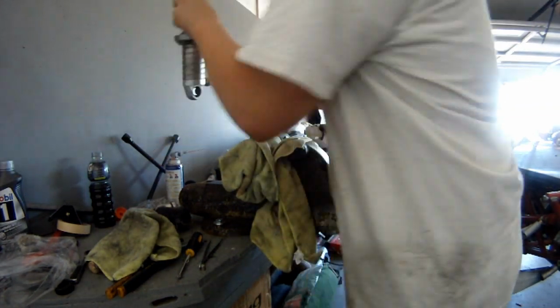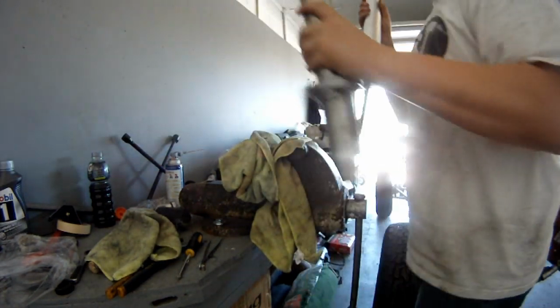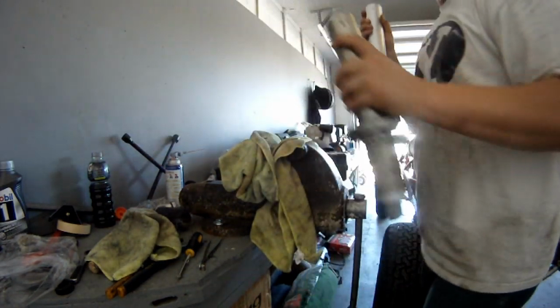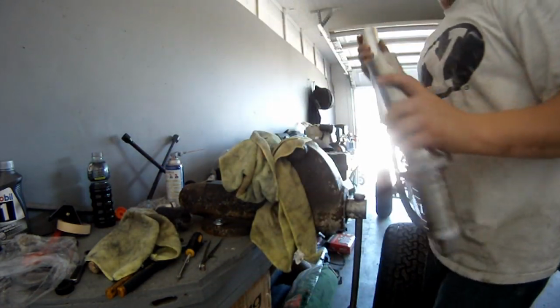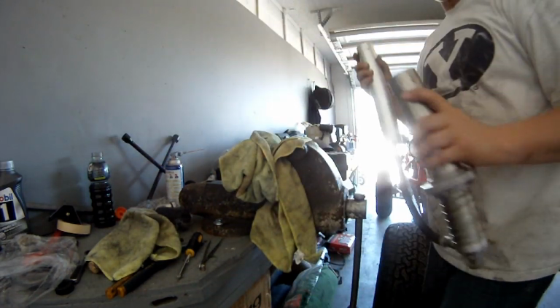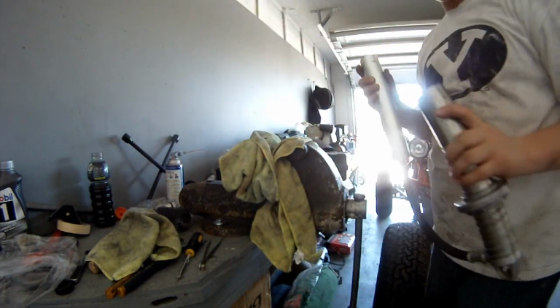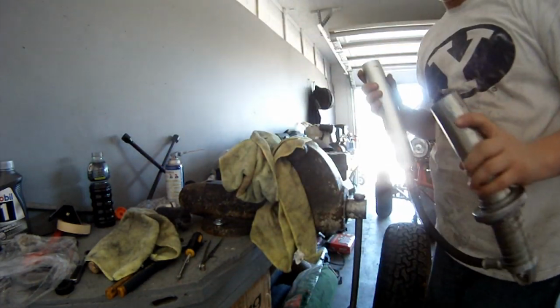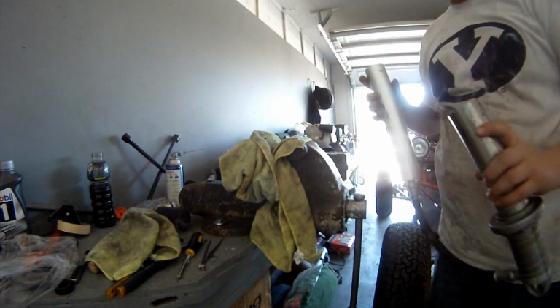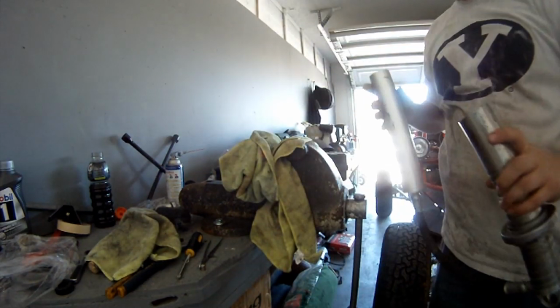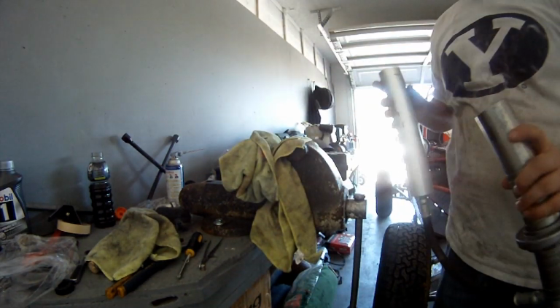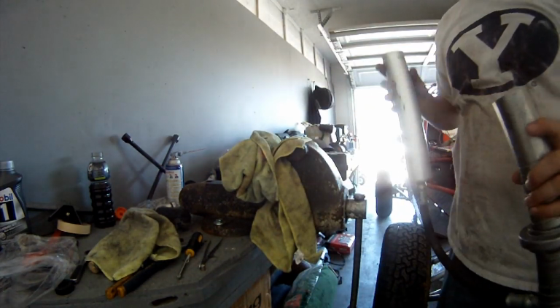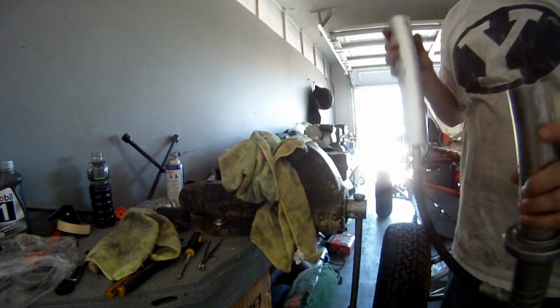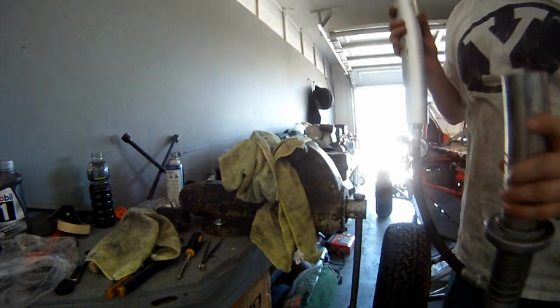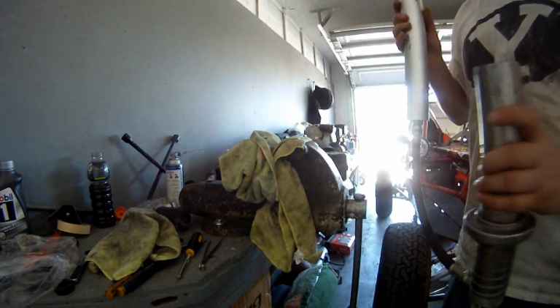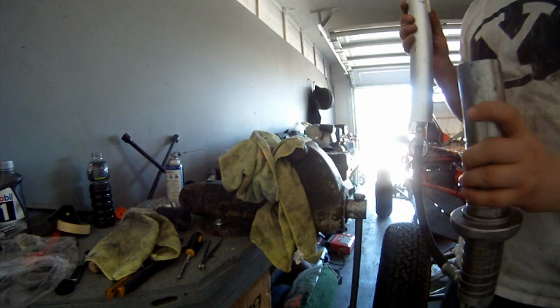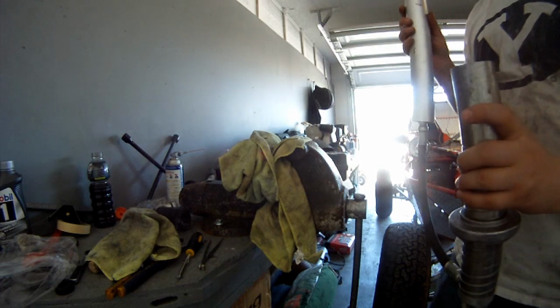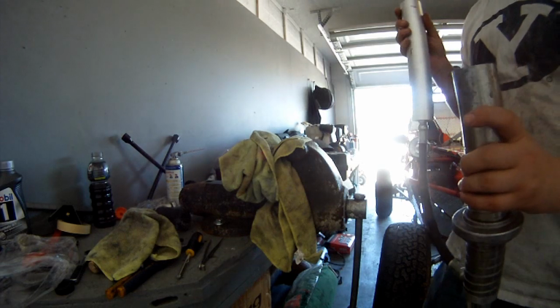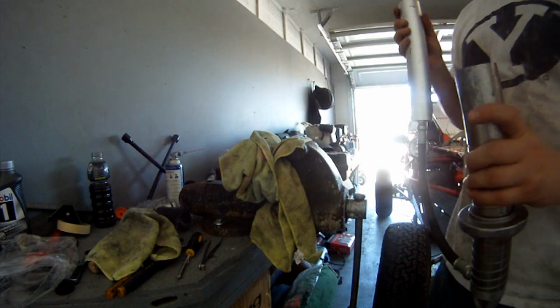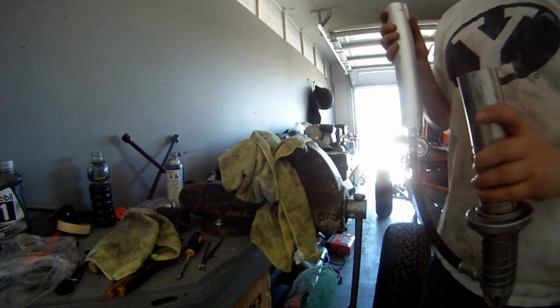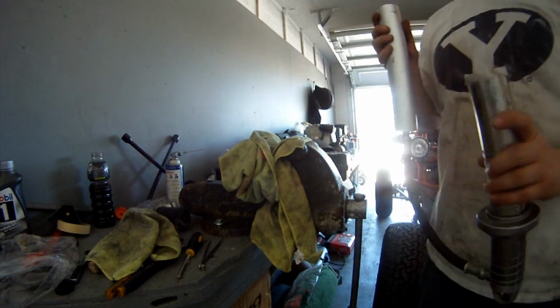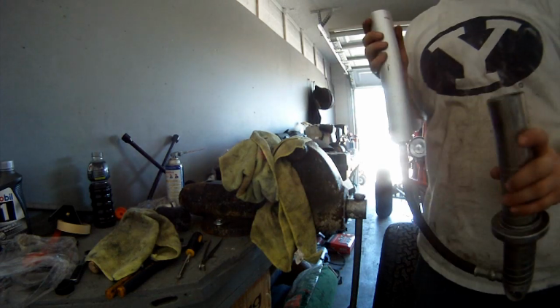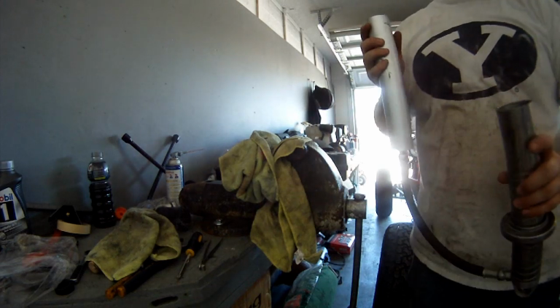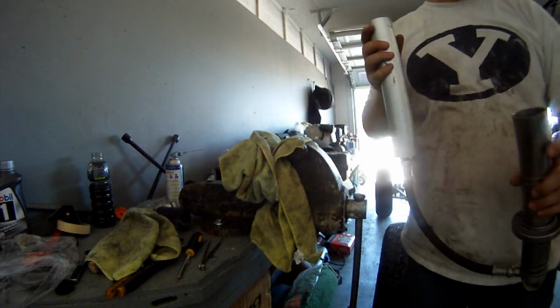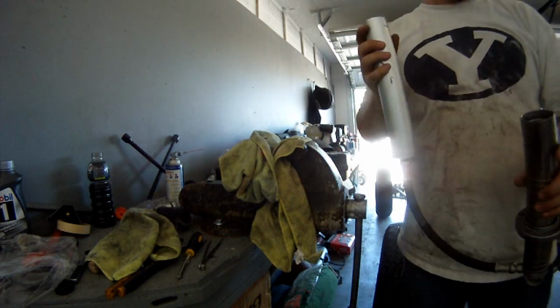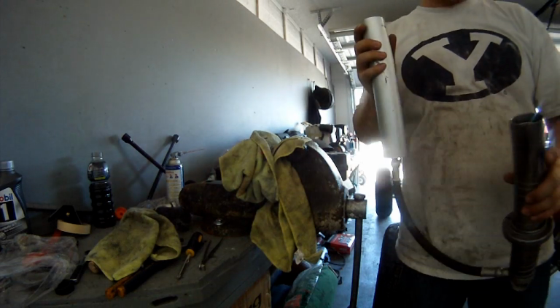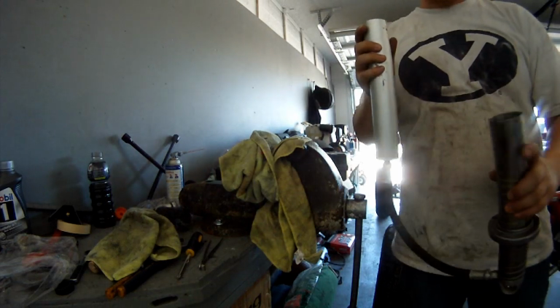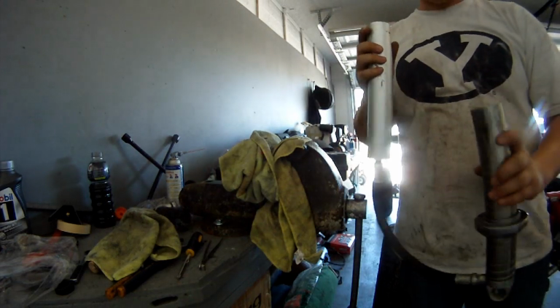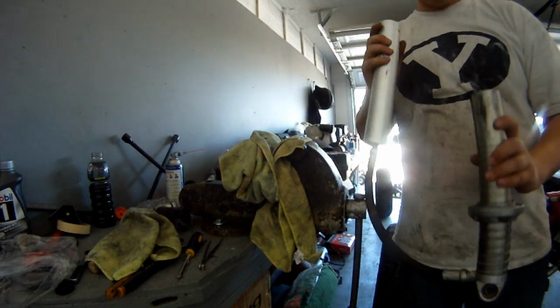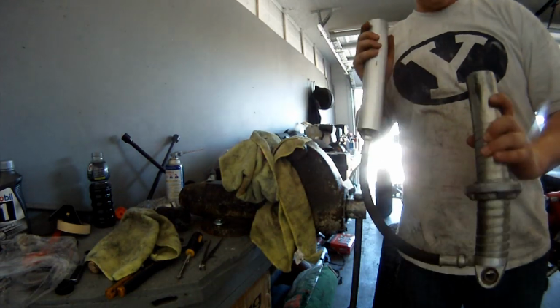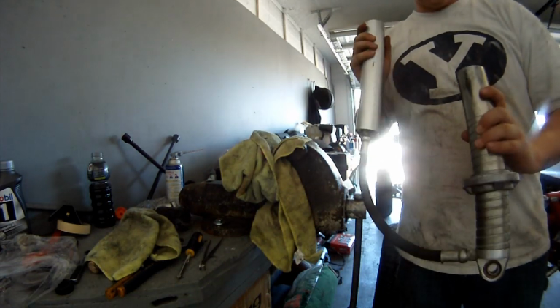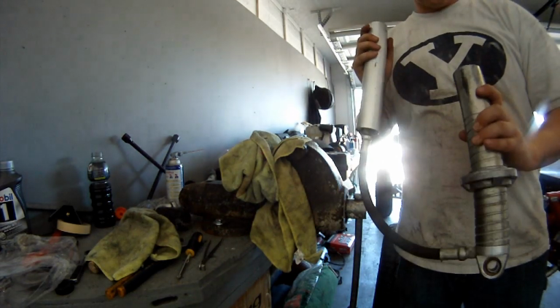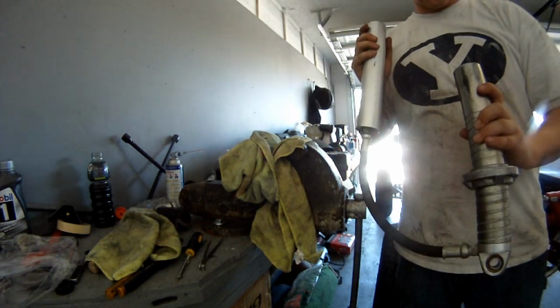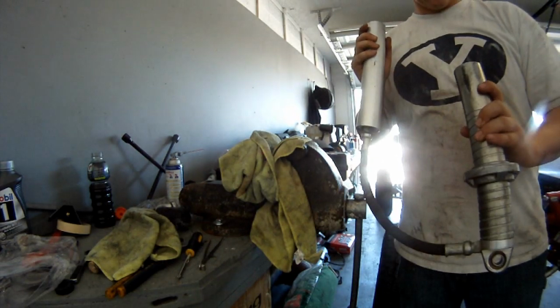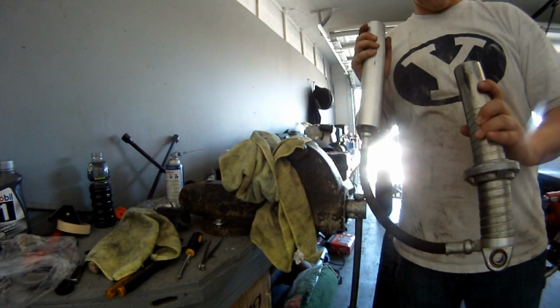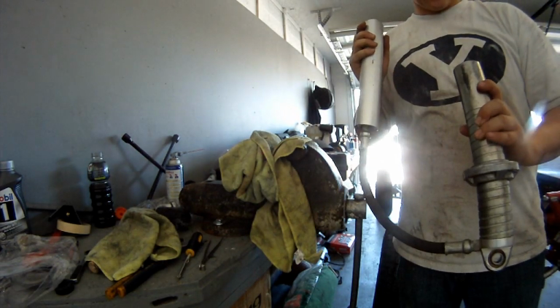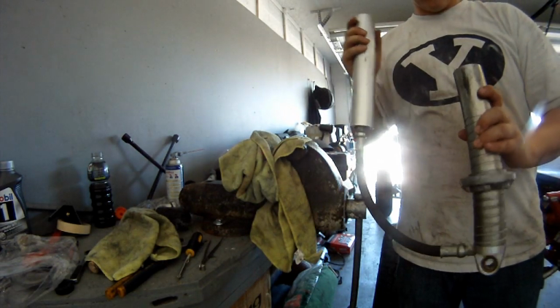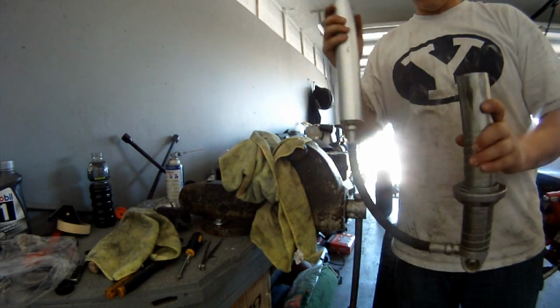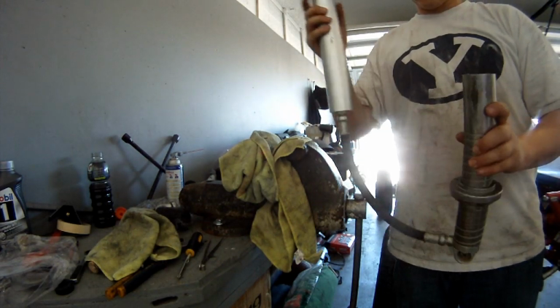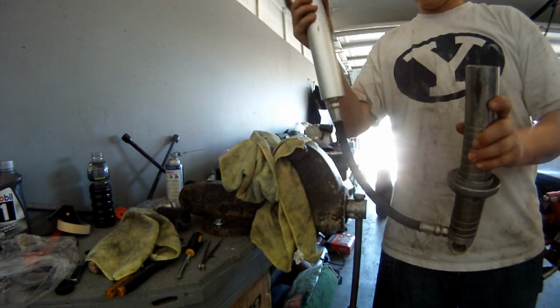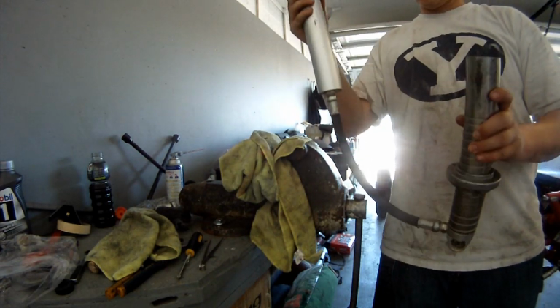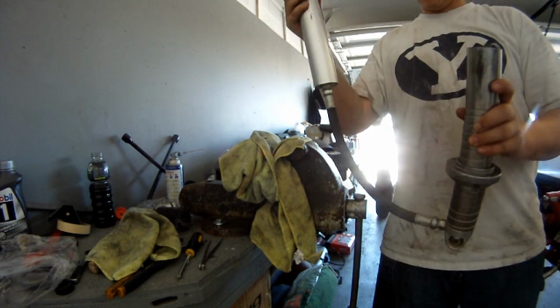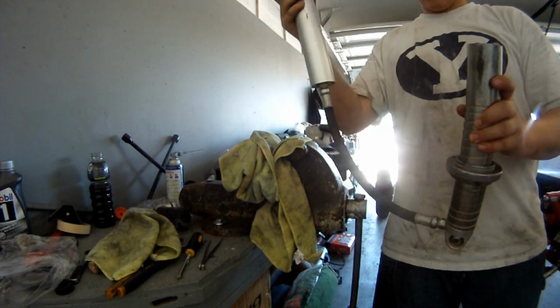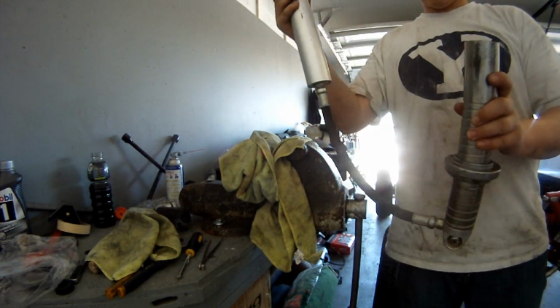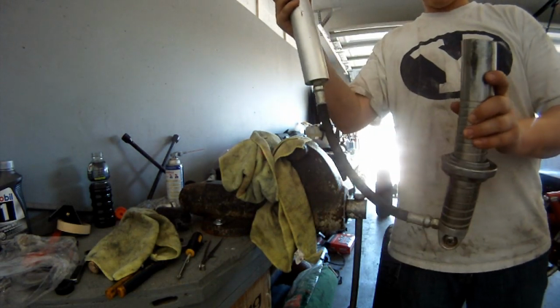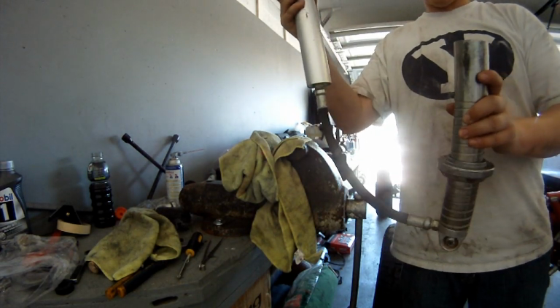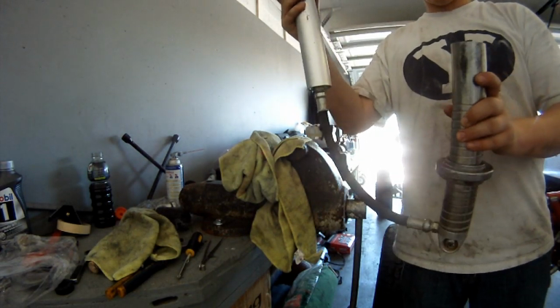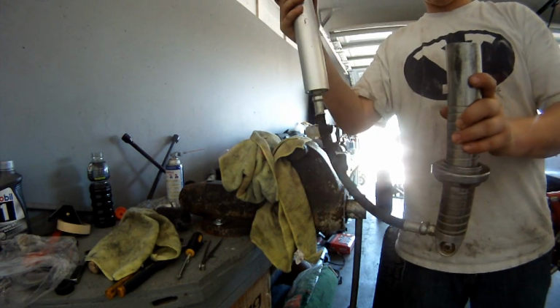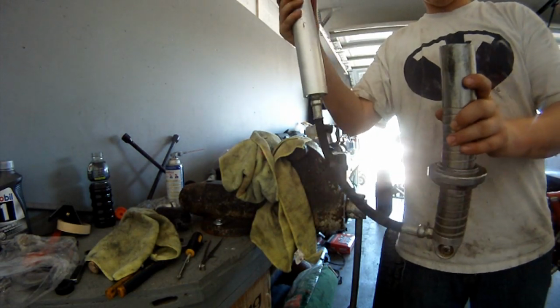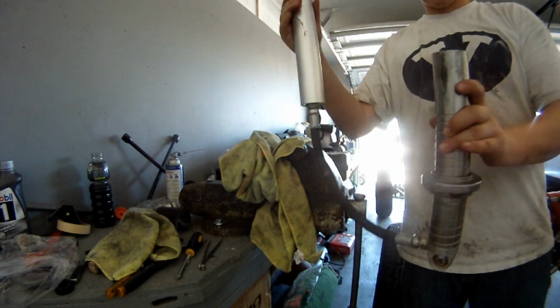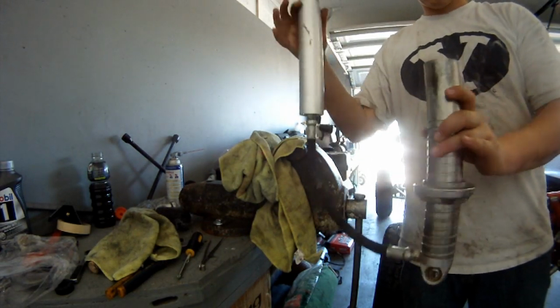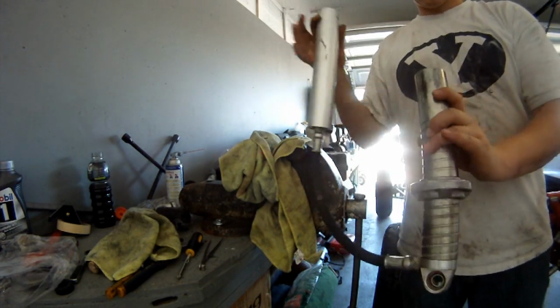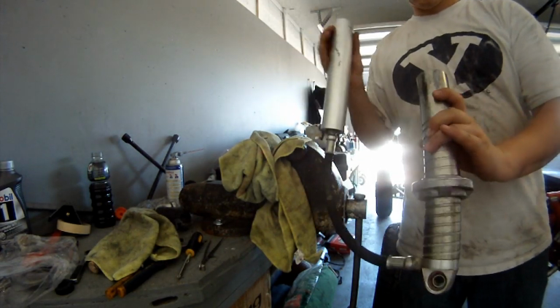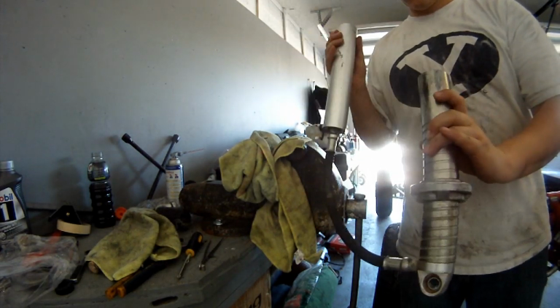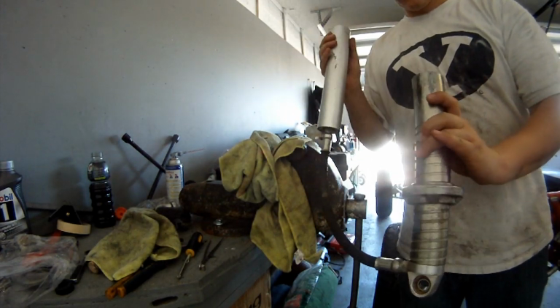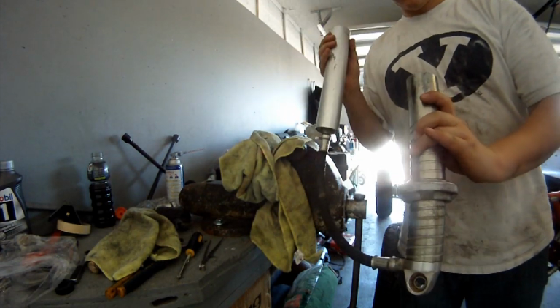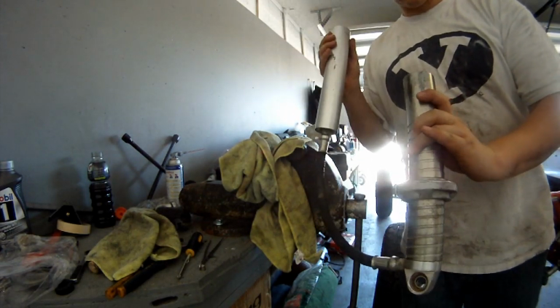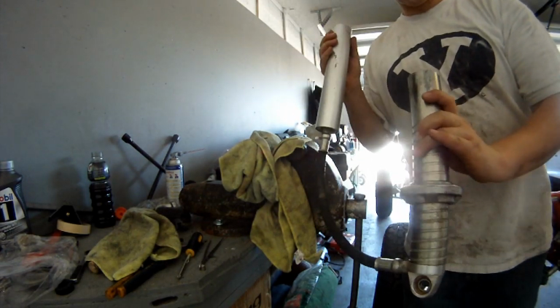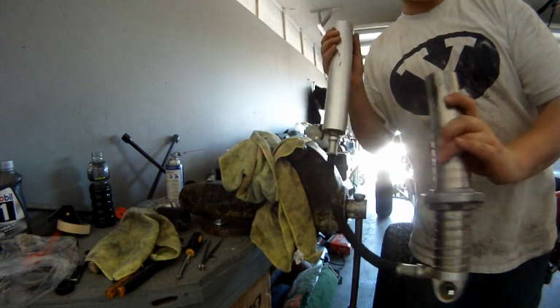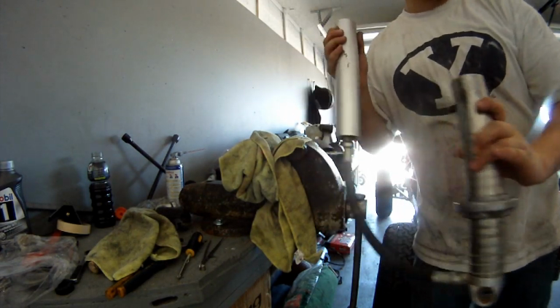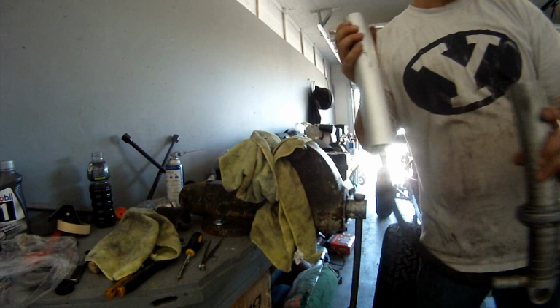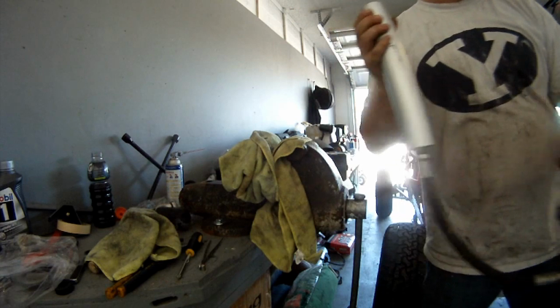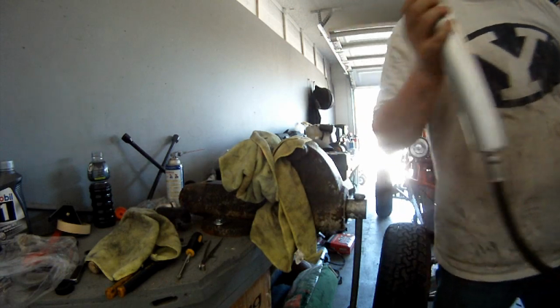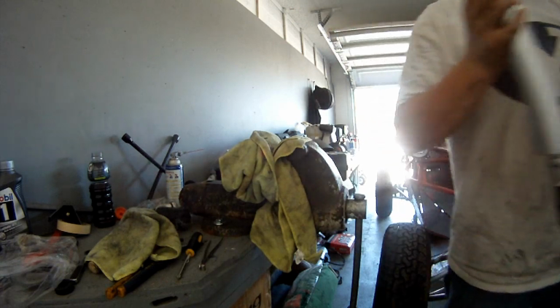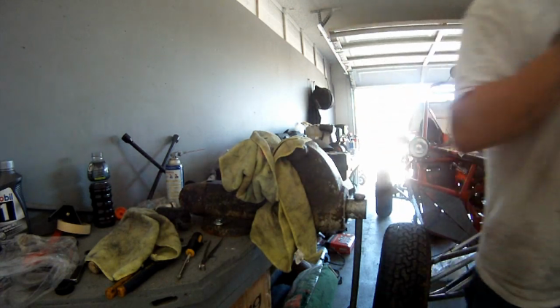I'm going to set this aside, keeping the shock body upright, just so if any oil does leak out of the reservoir it'll be contained in the shock.